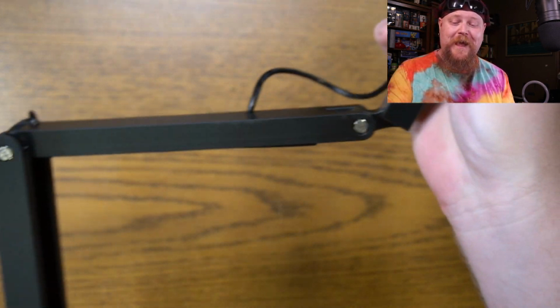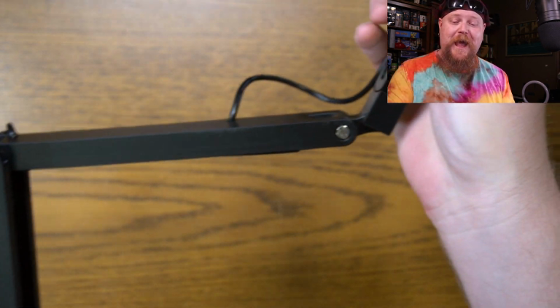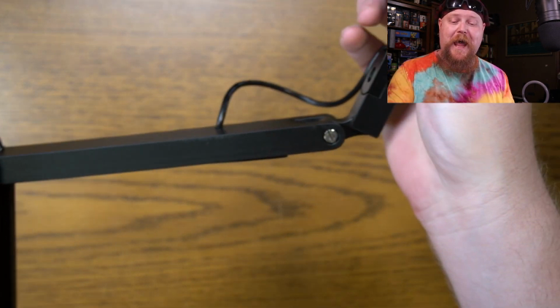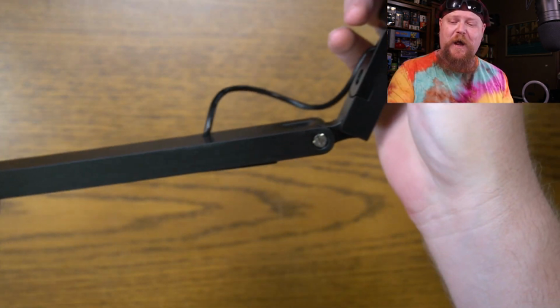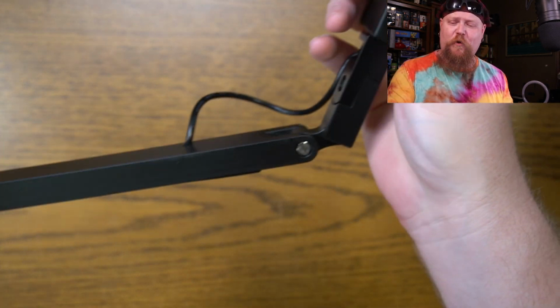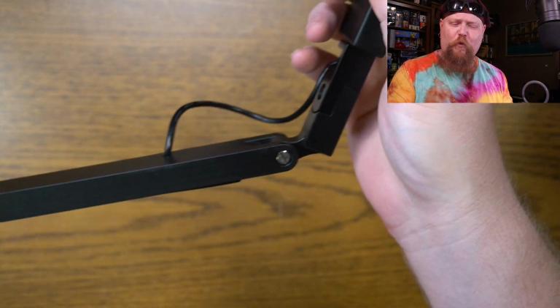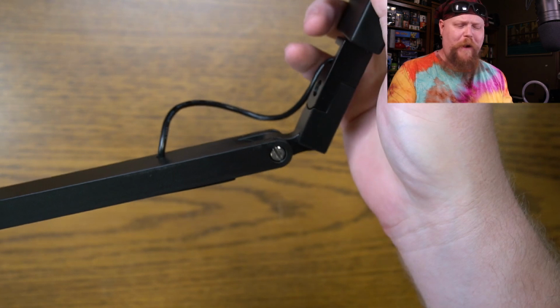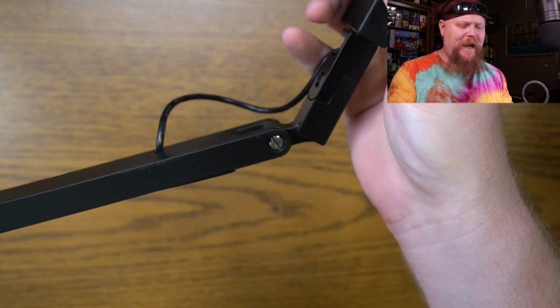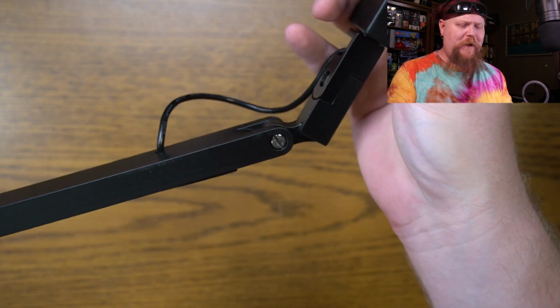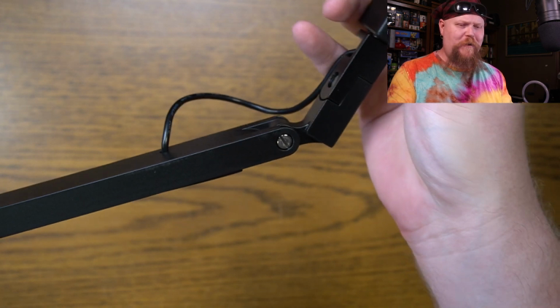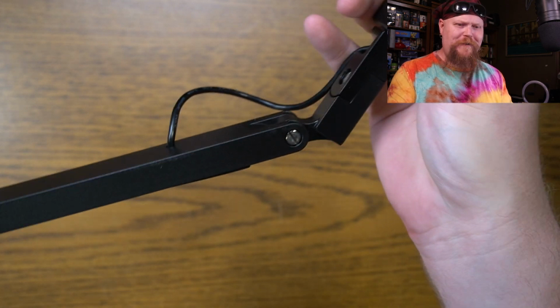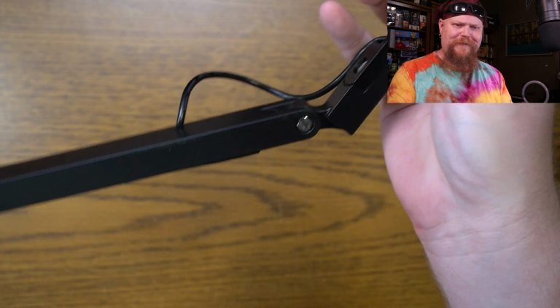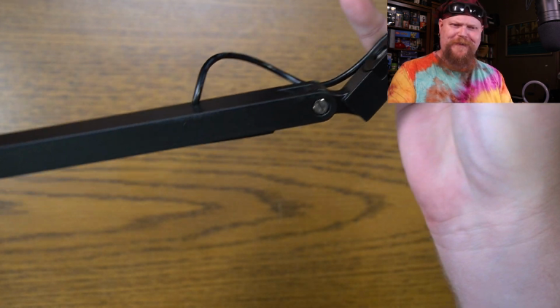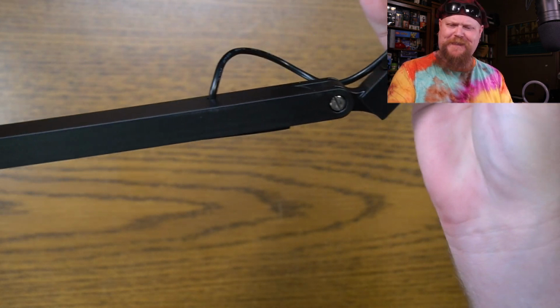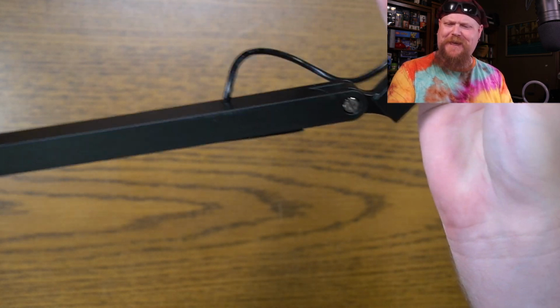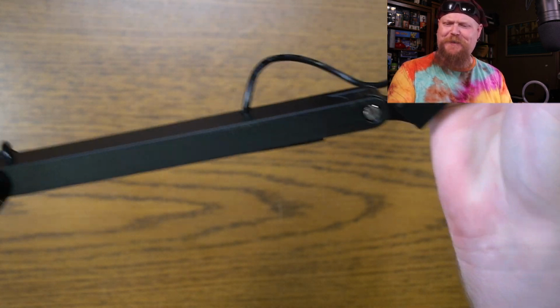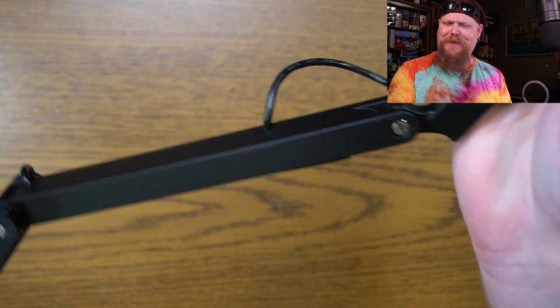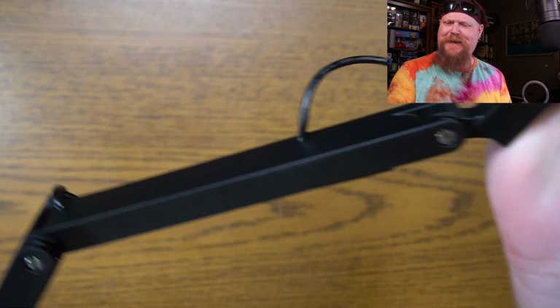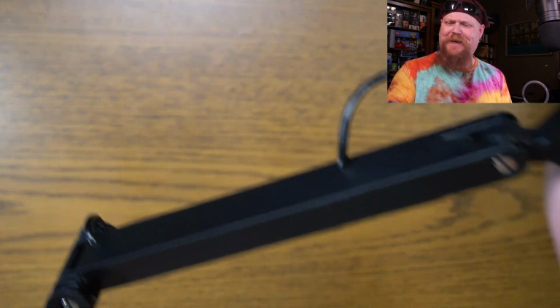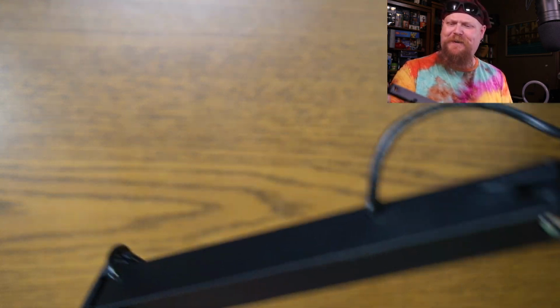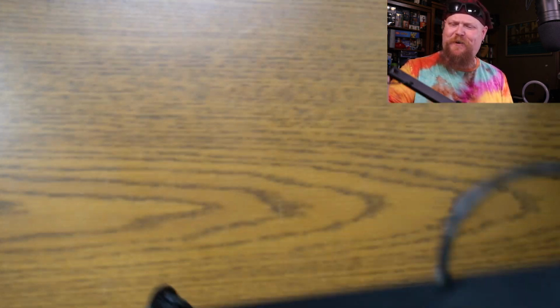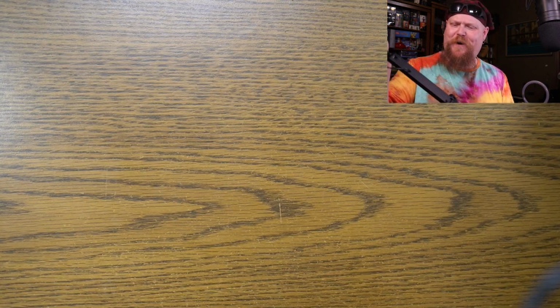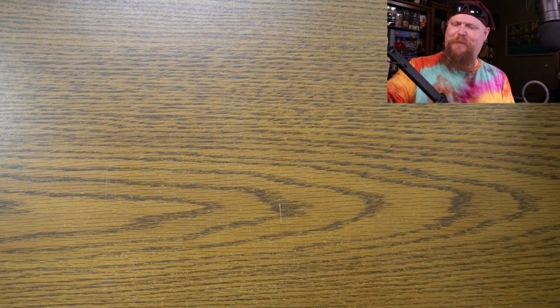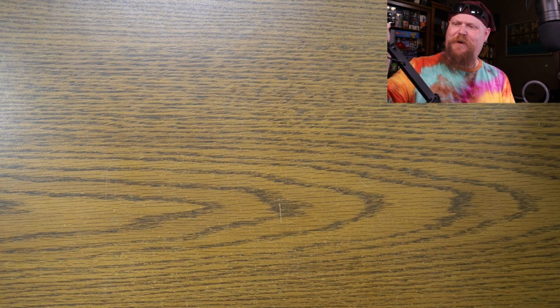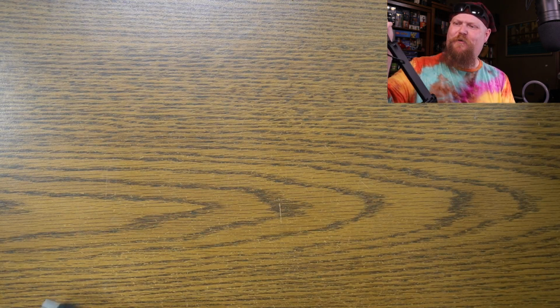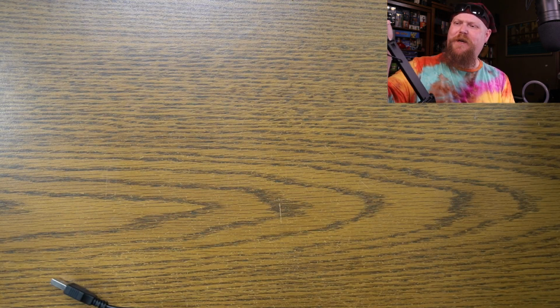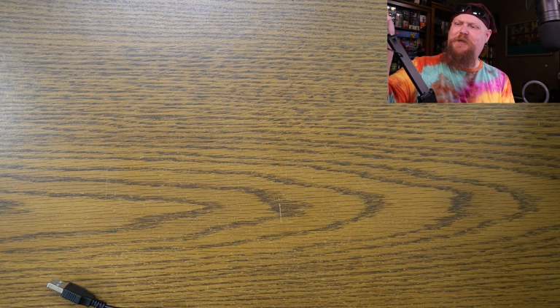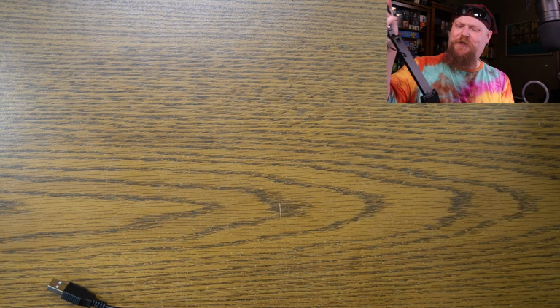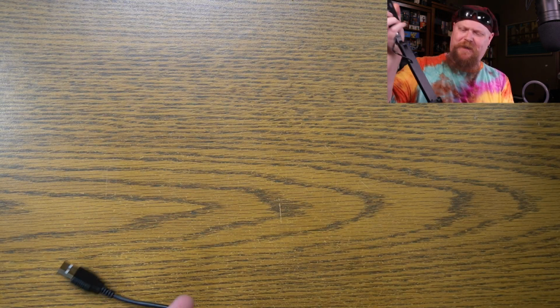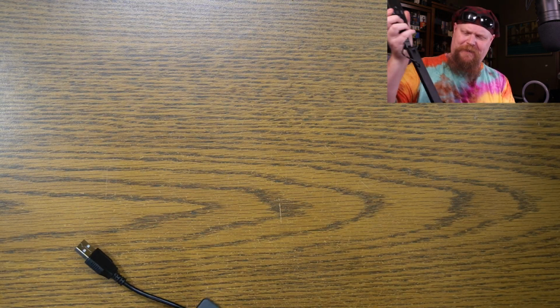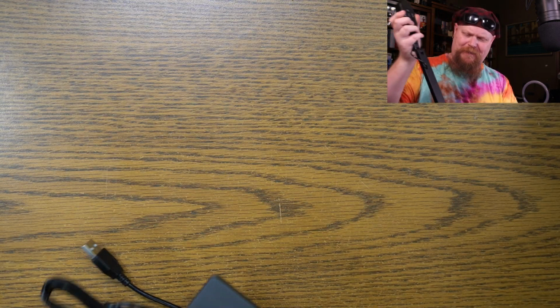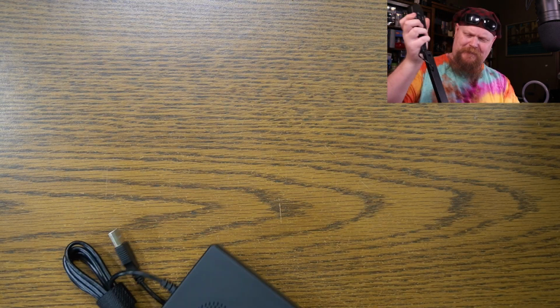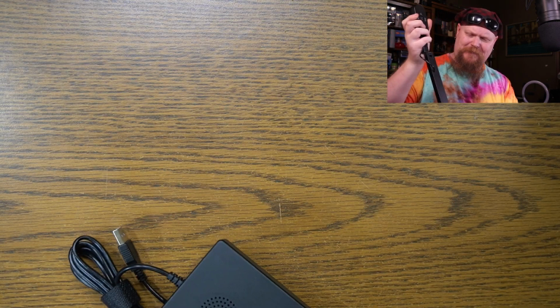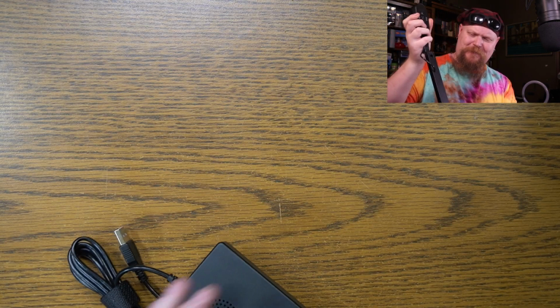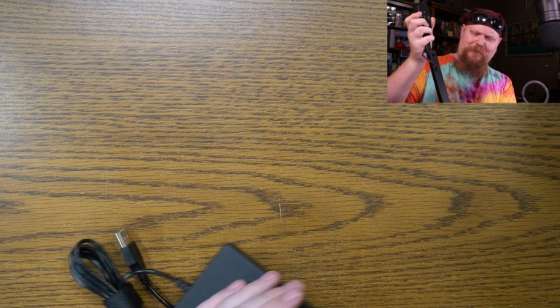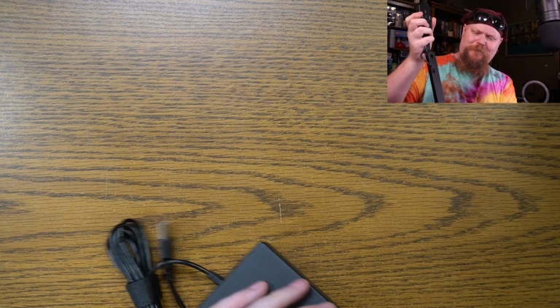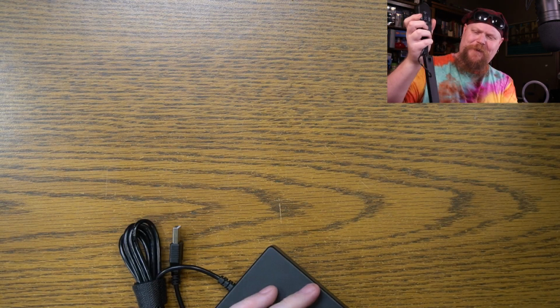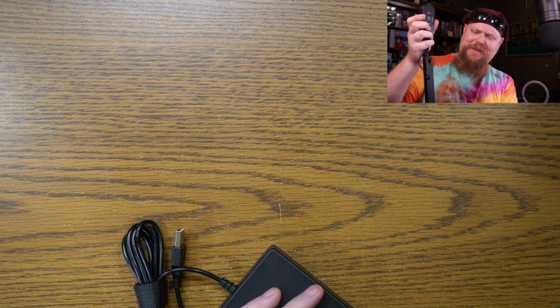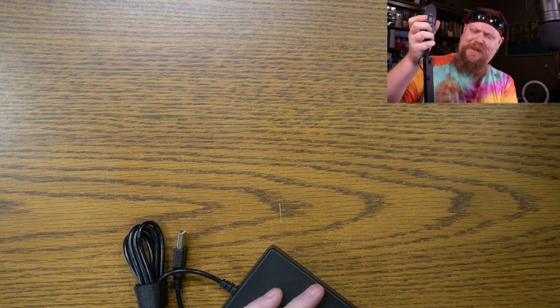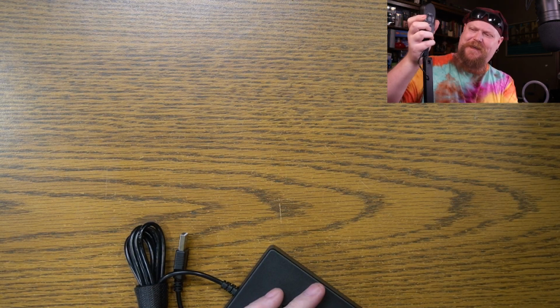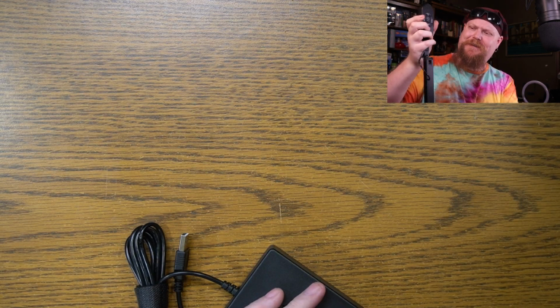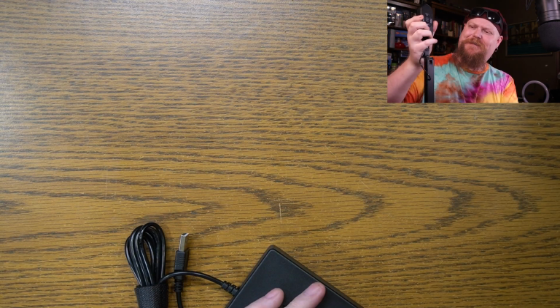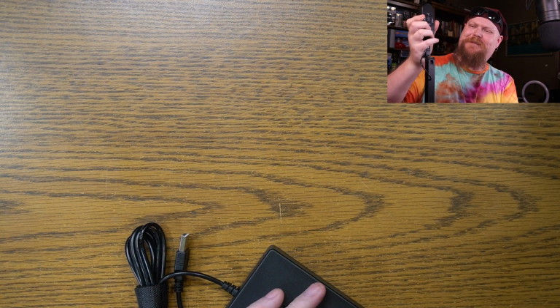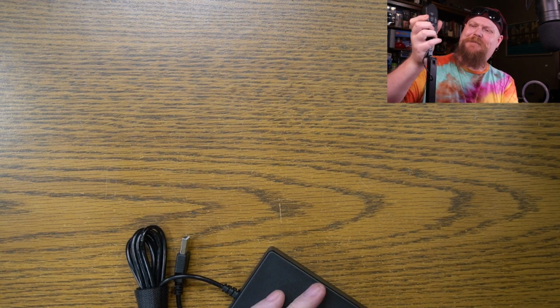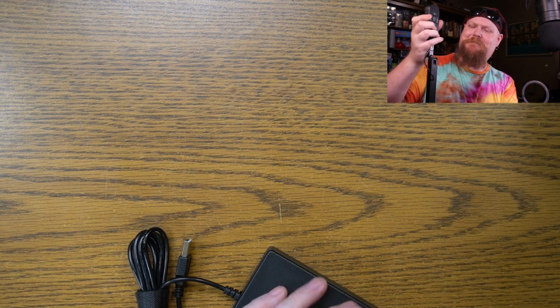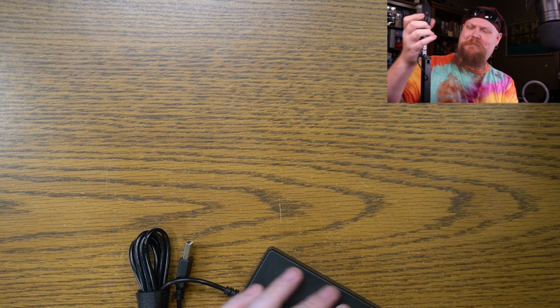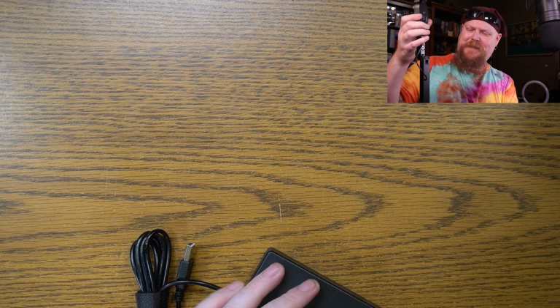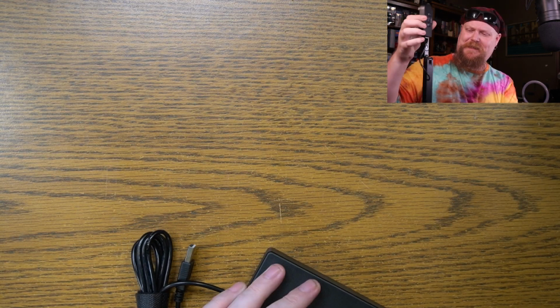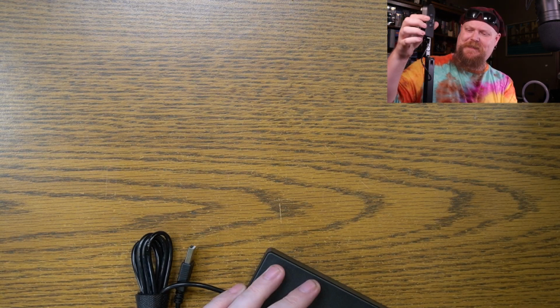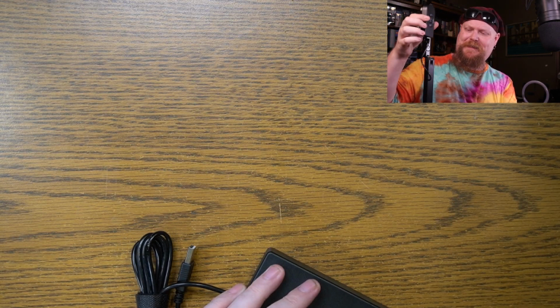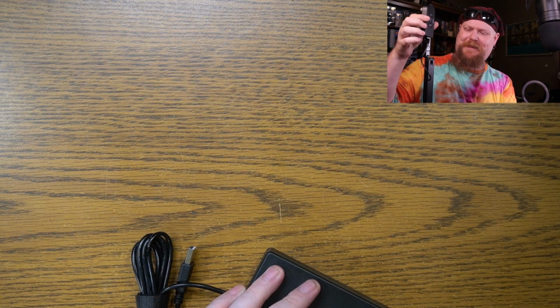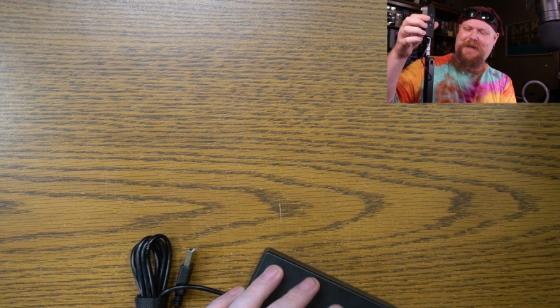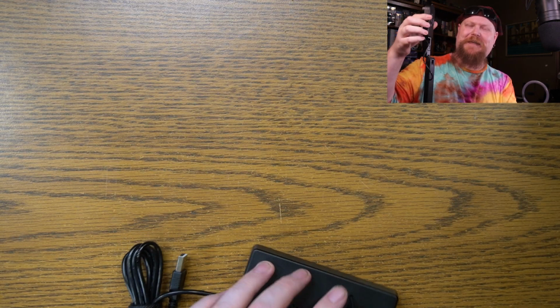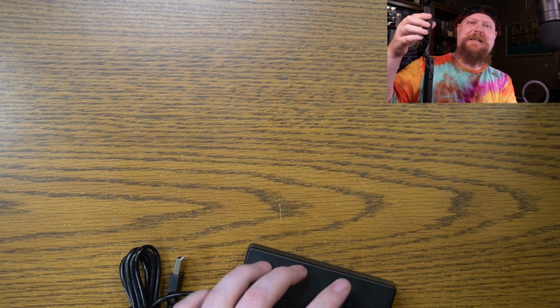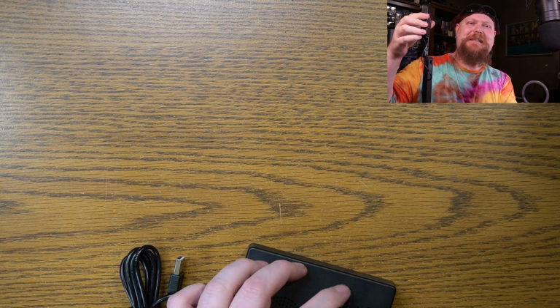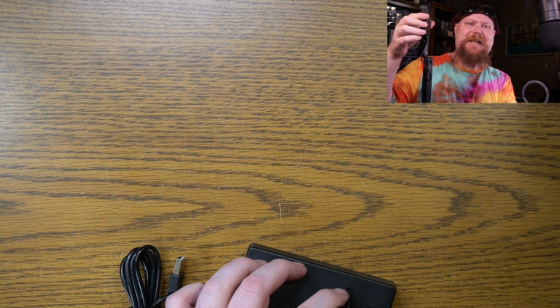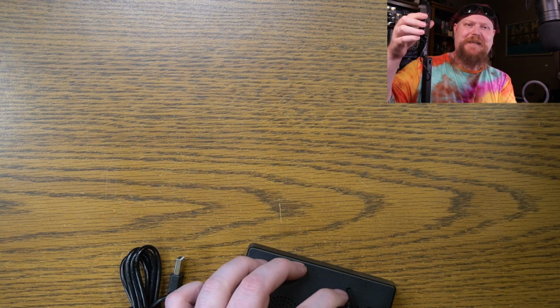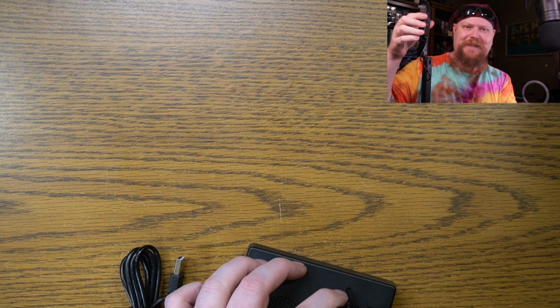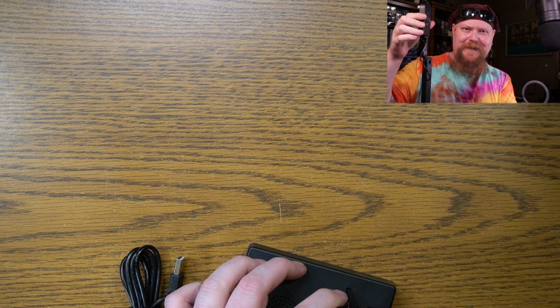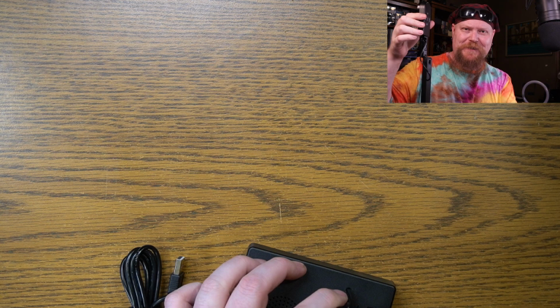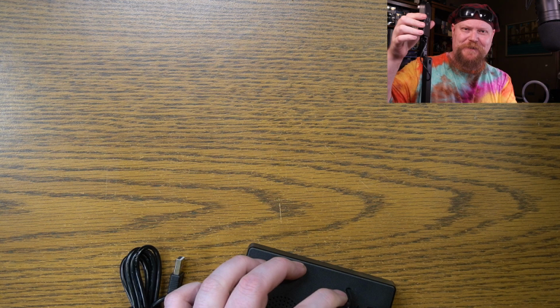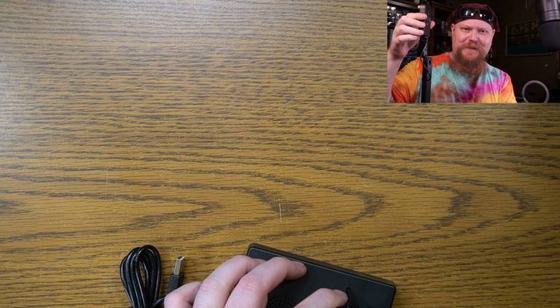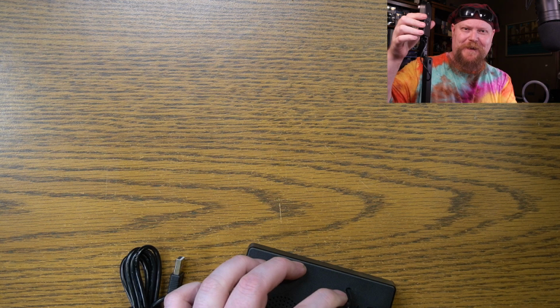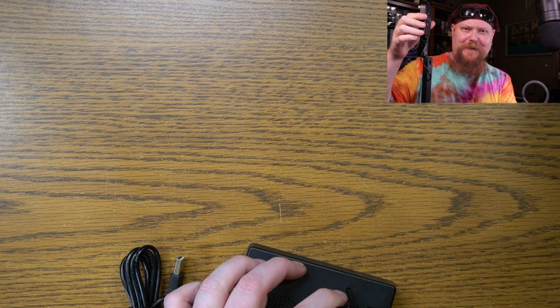You can see it folds up very nice and very small. And wow, that's actually got quite a bit of reach — that's at least 18 inches tall.